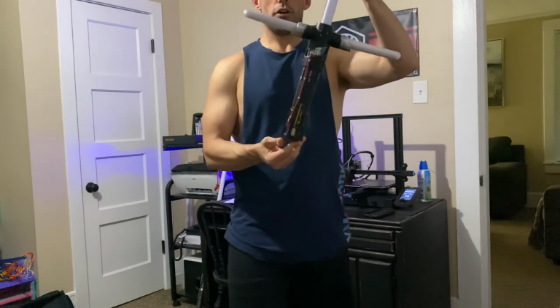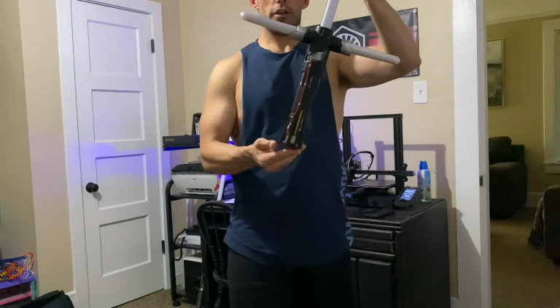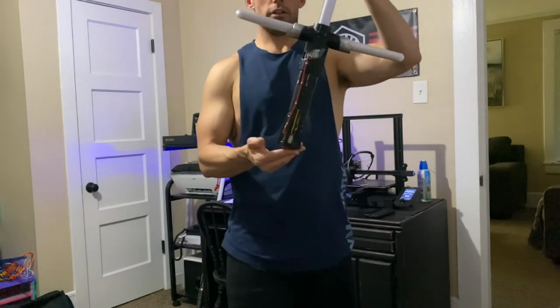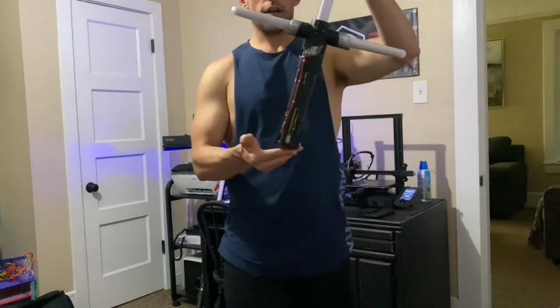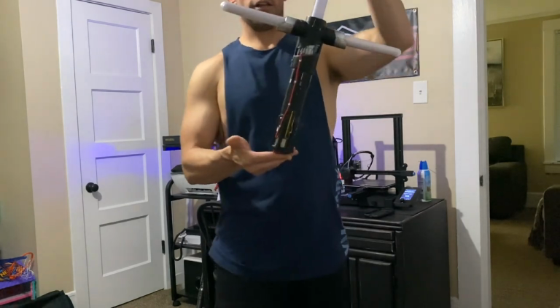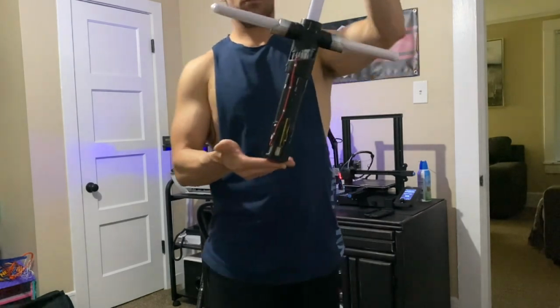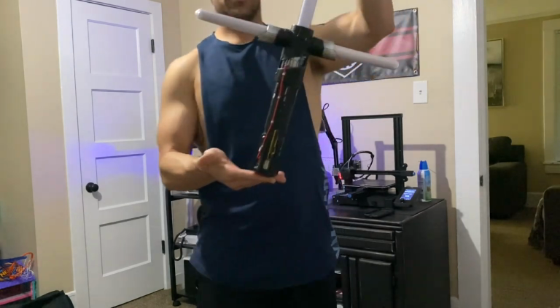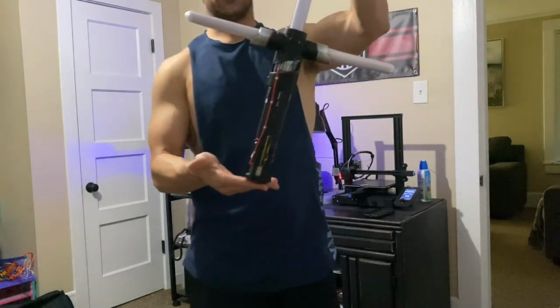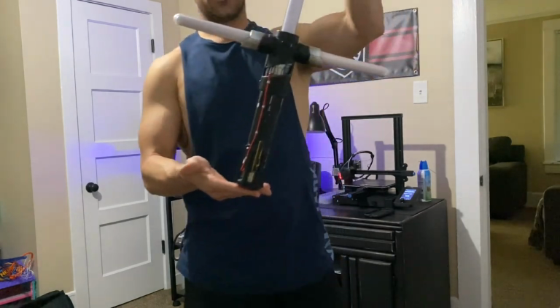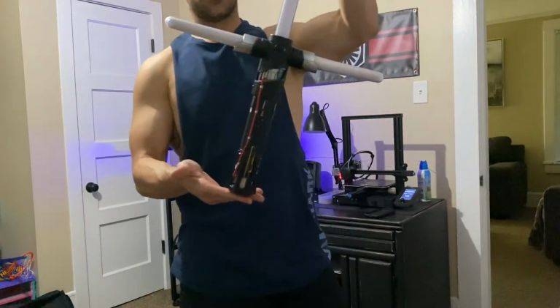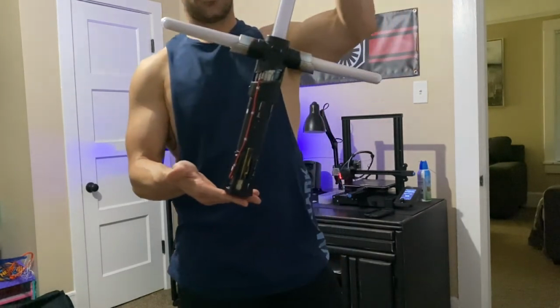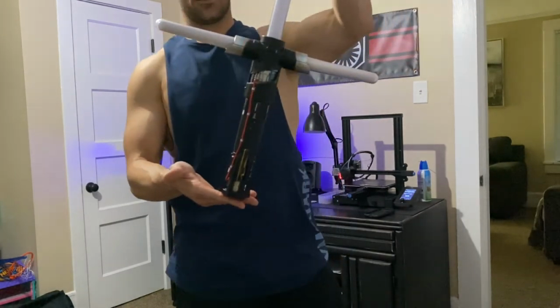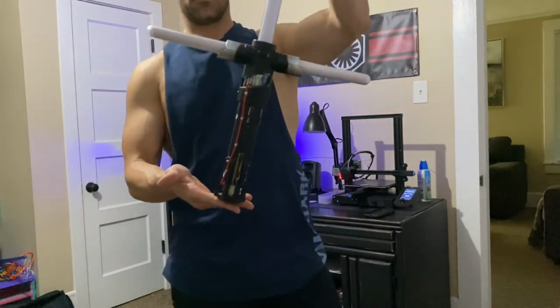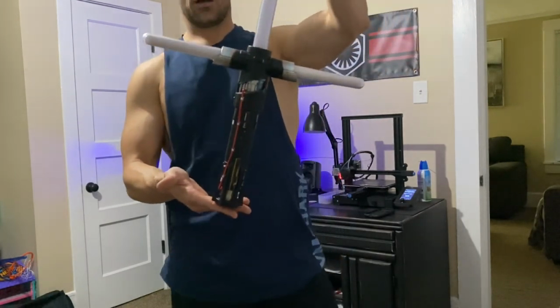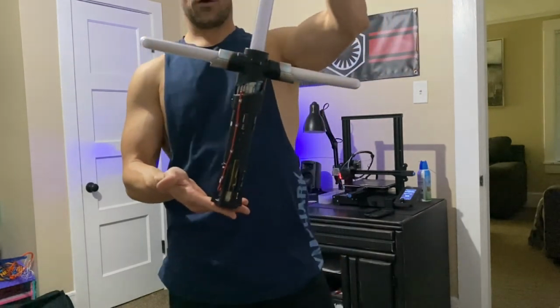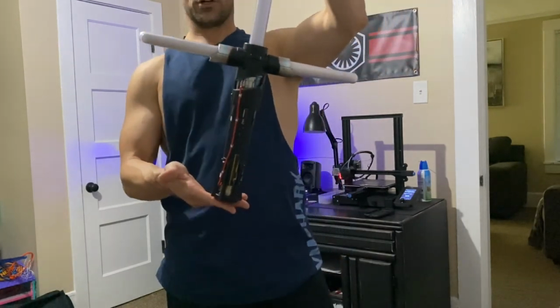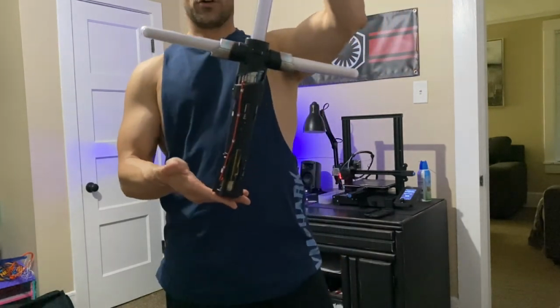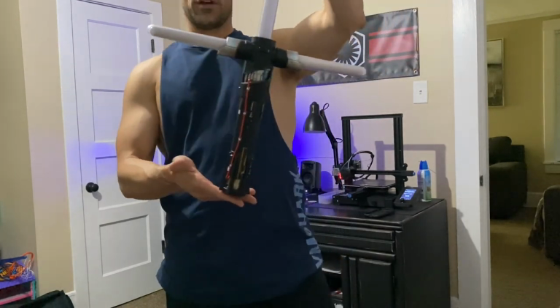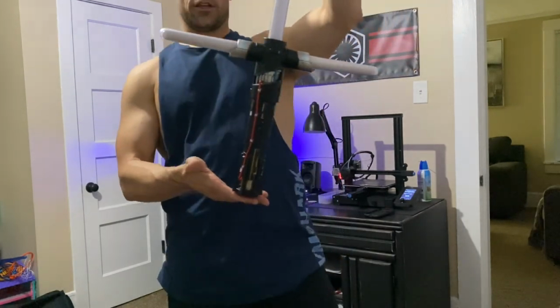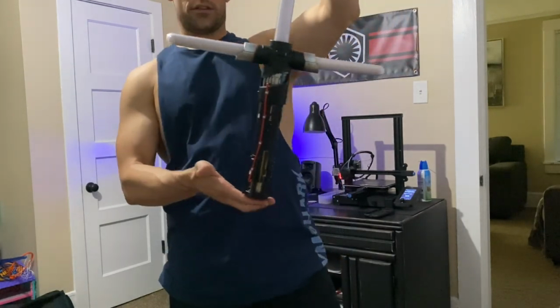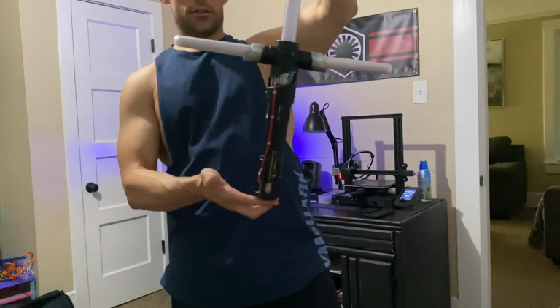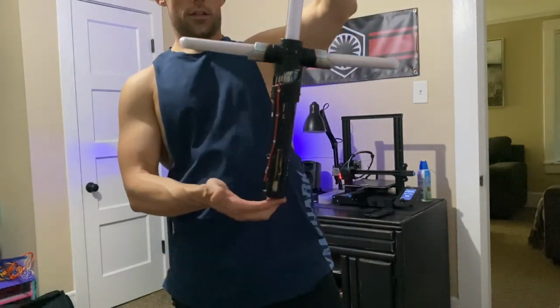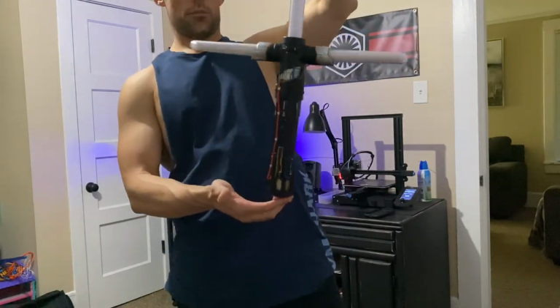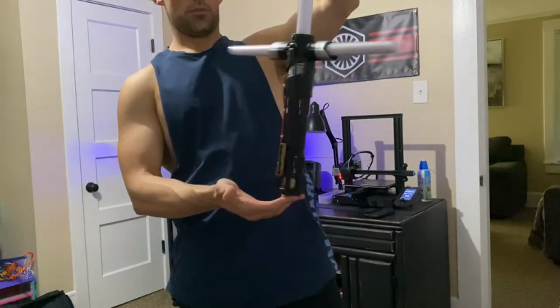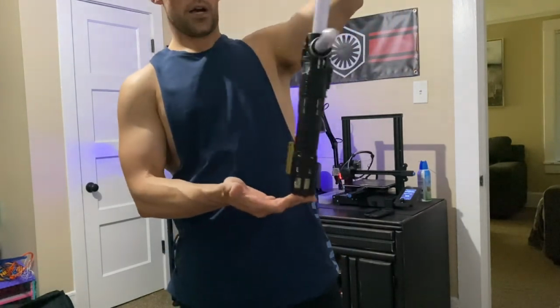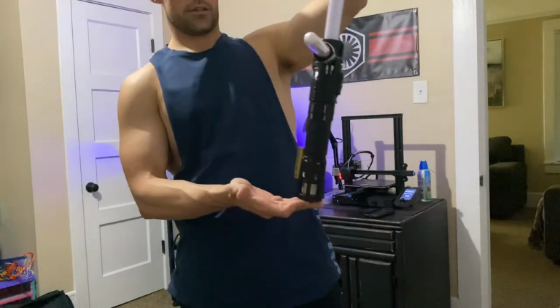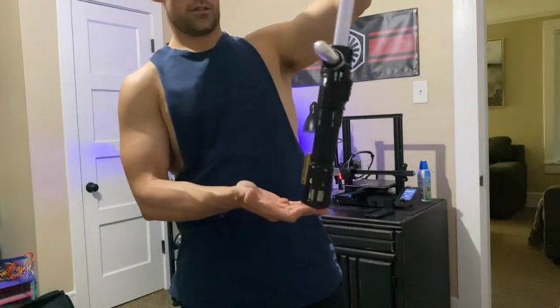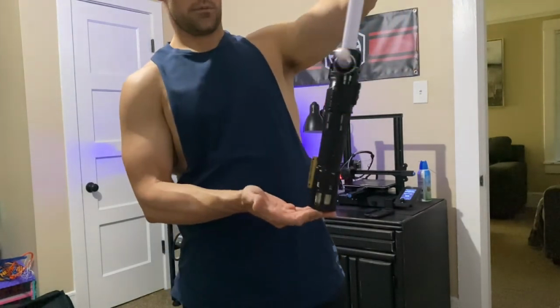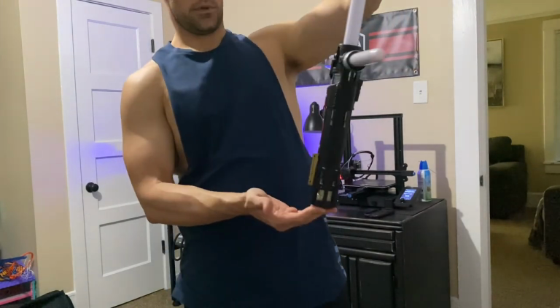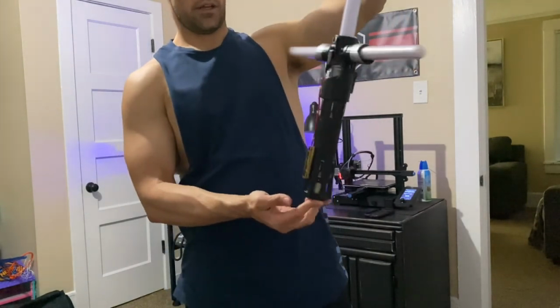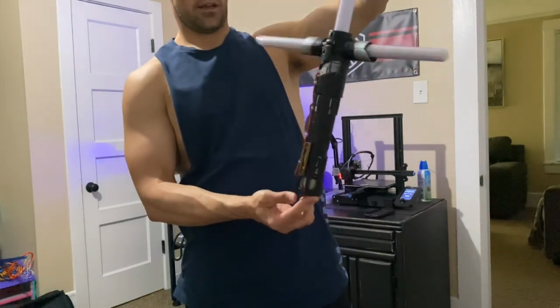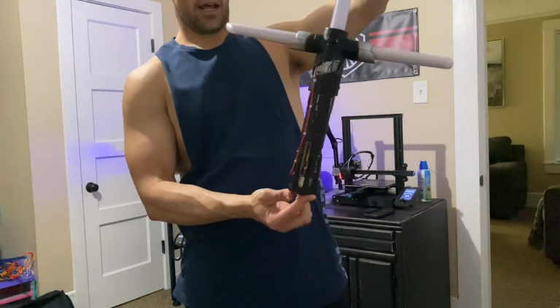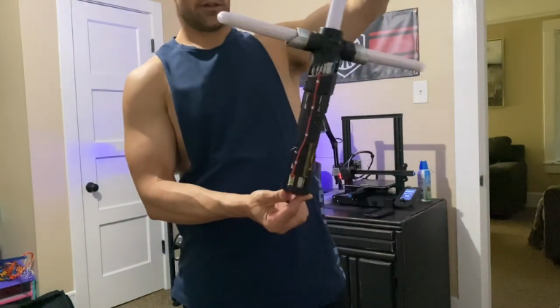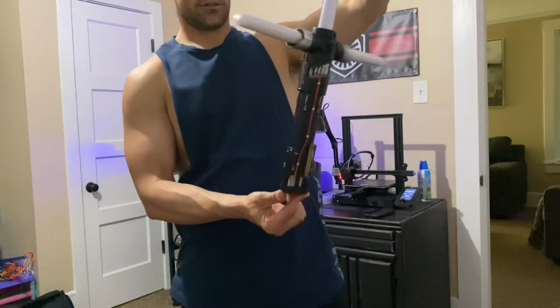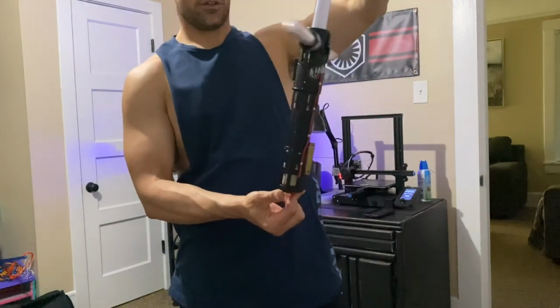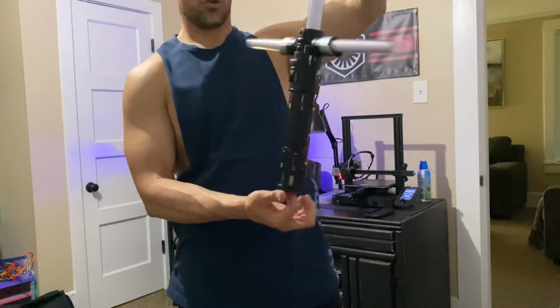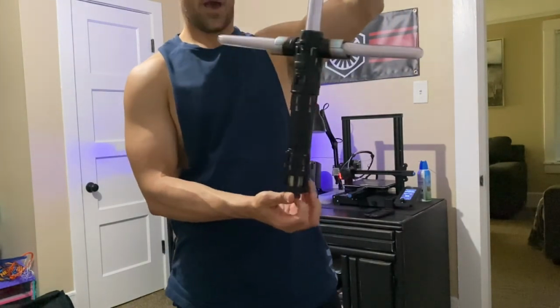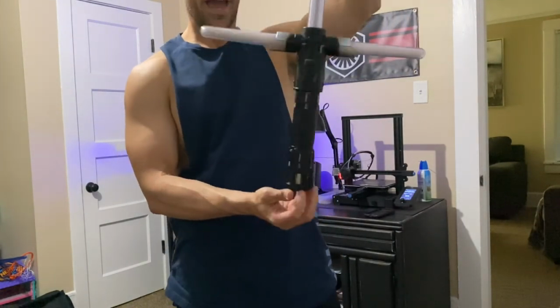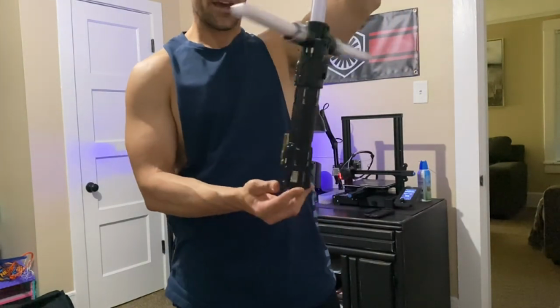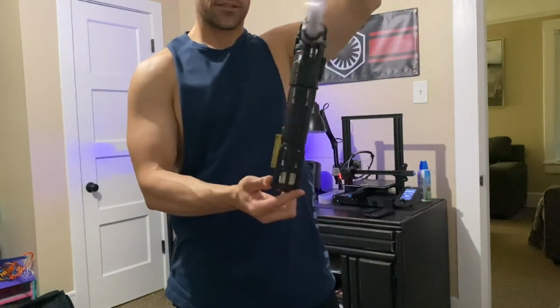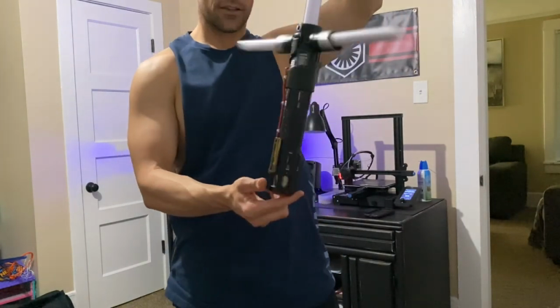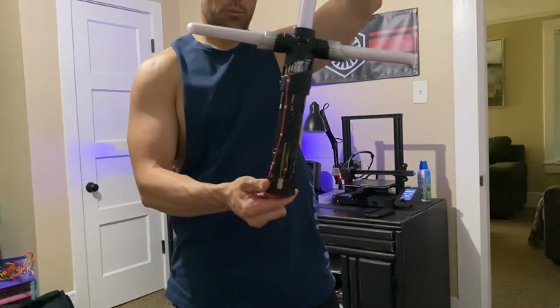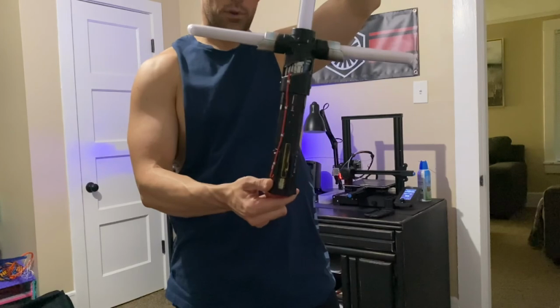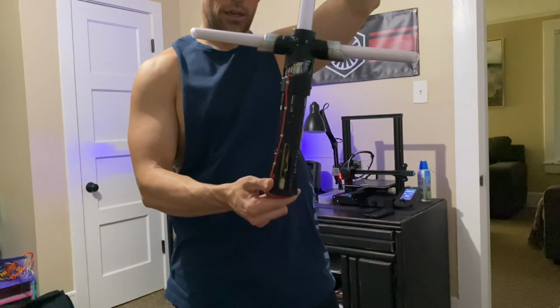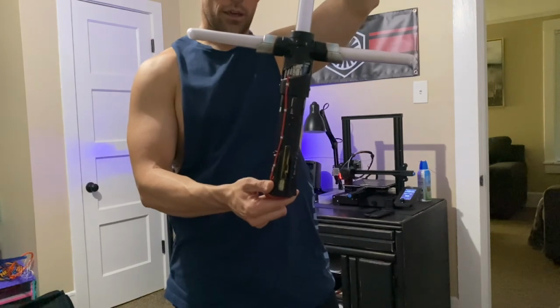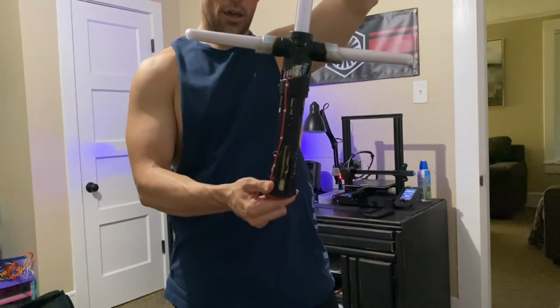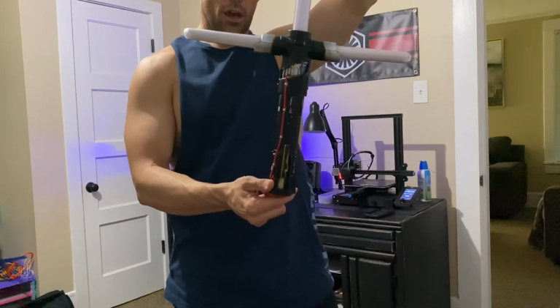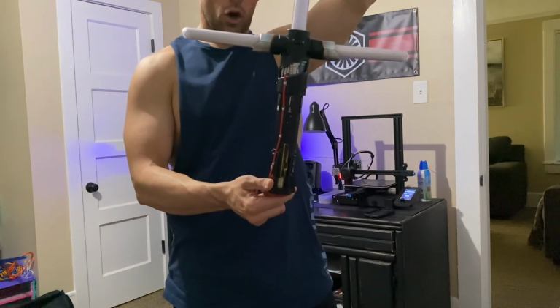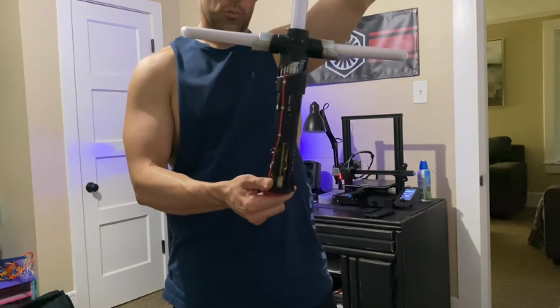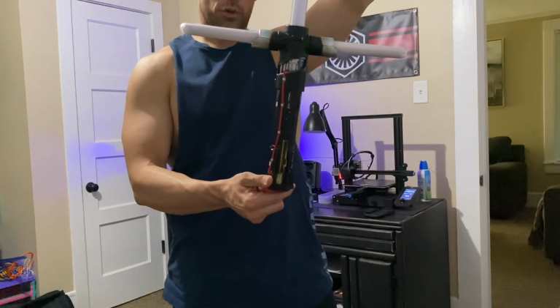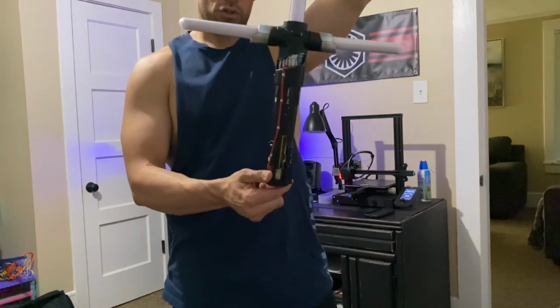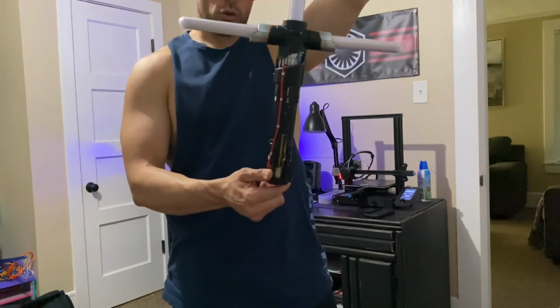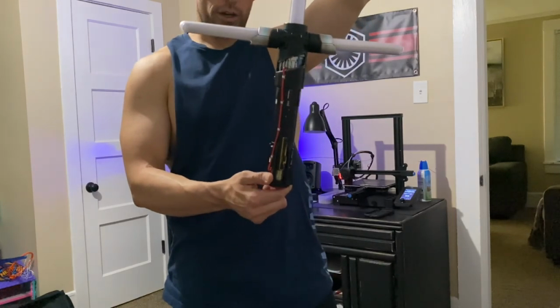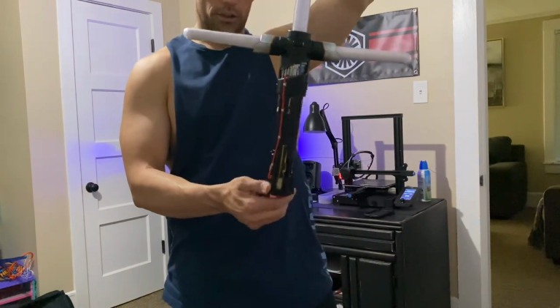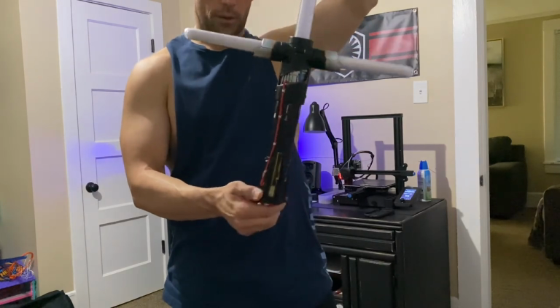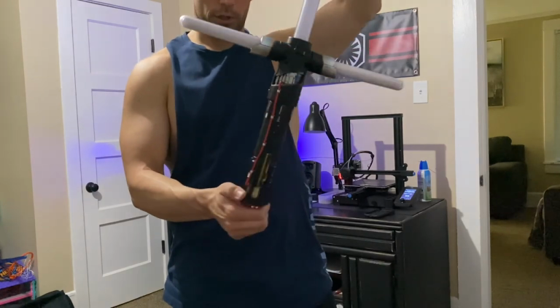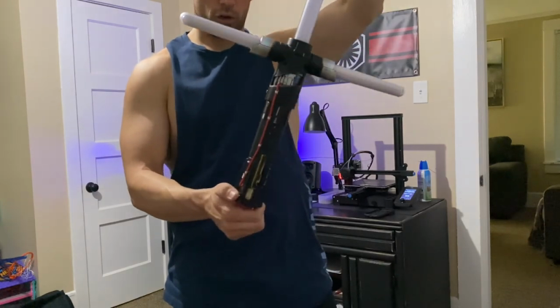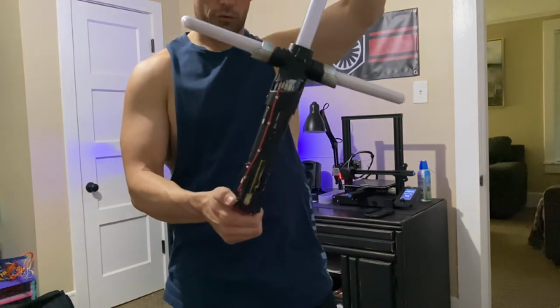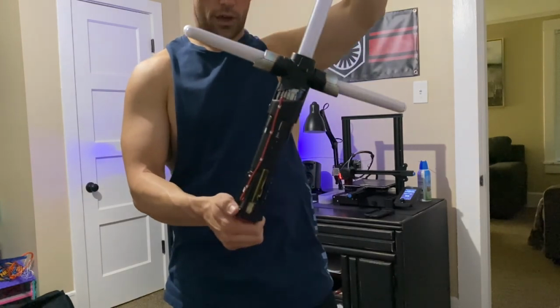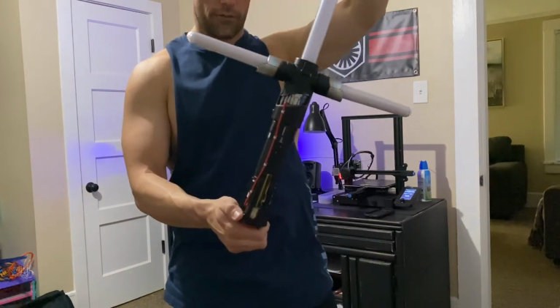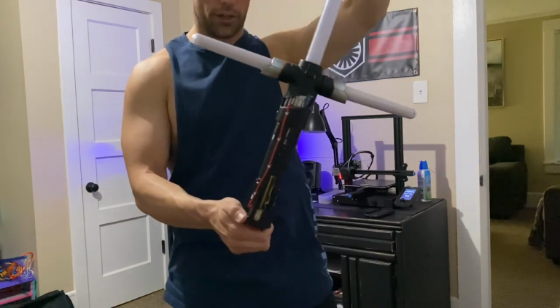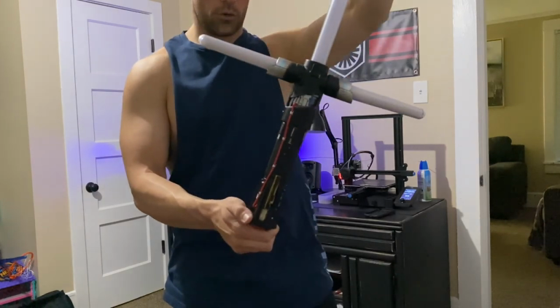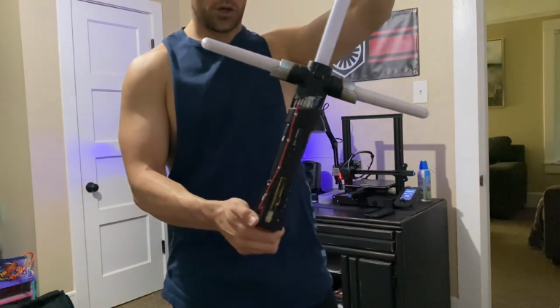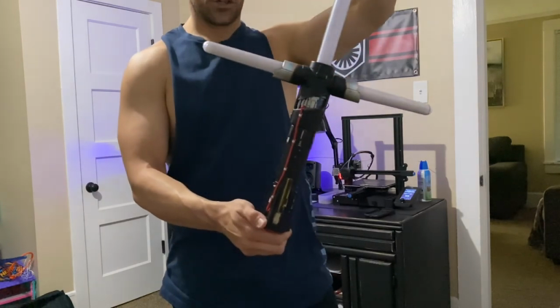So there's your Disney converted Kylo Ren lightsaber. I'll go ahead and get this thing boxed up and get it out to you ASAP. Hope you enjoy it — let me know if you have any questions.